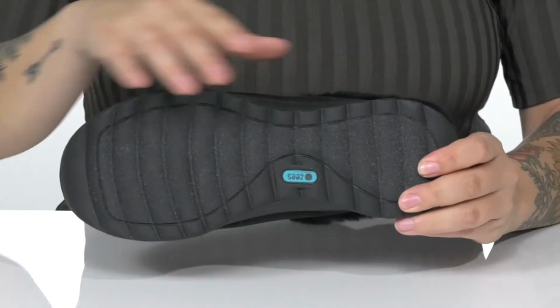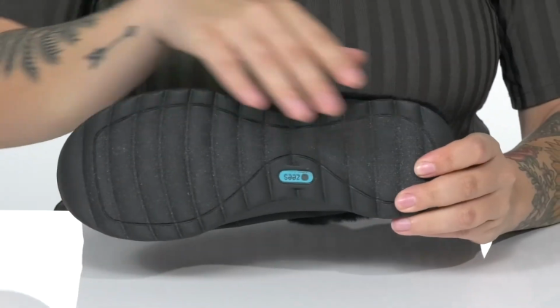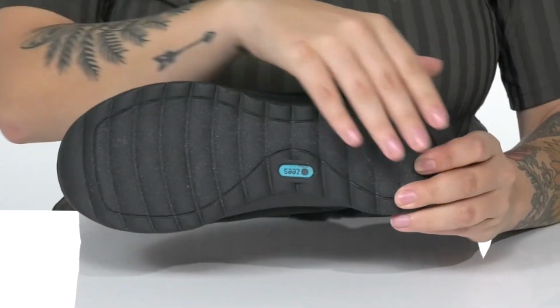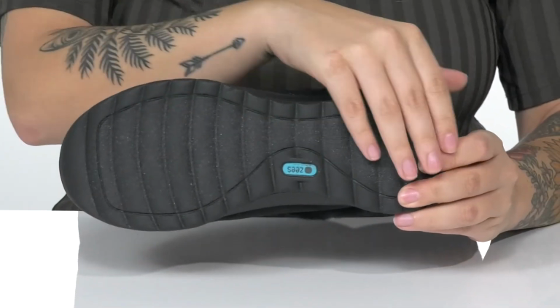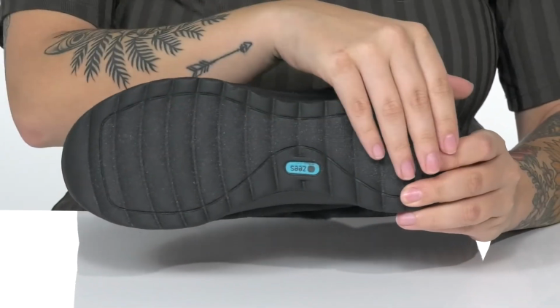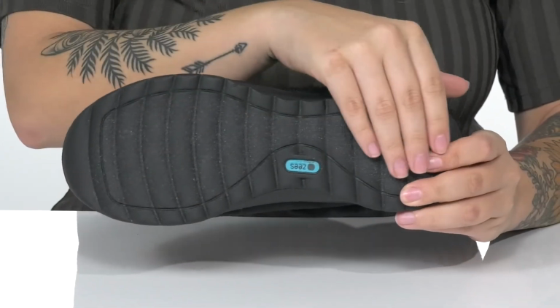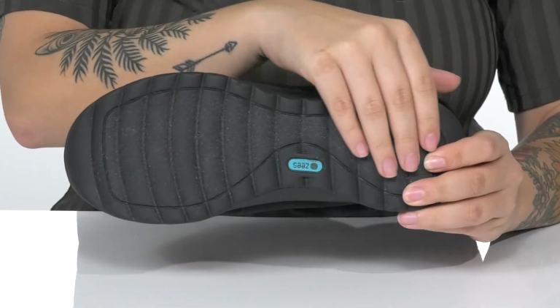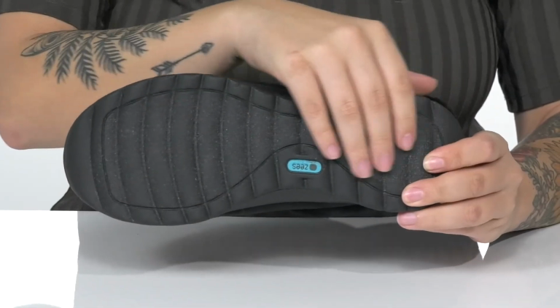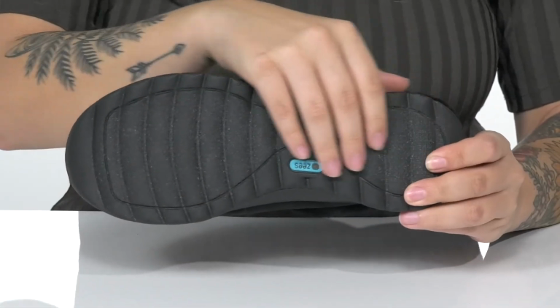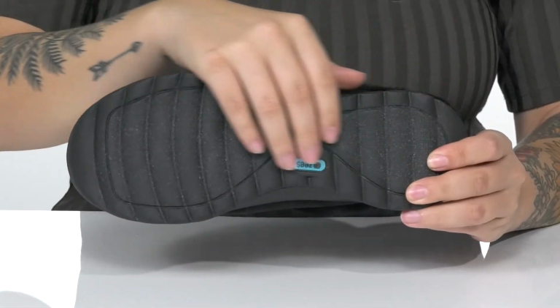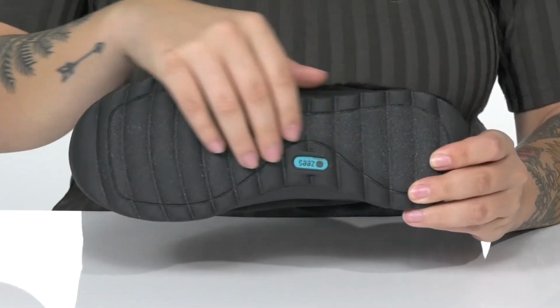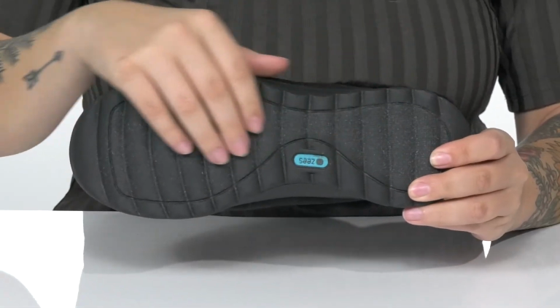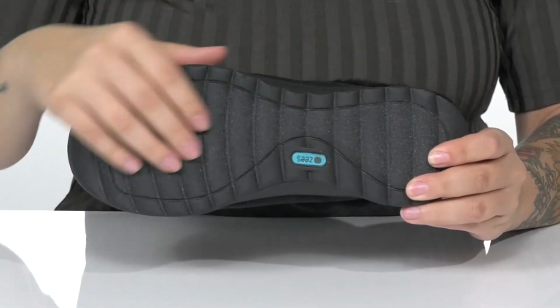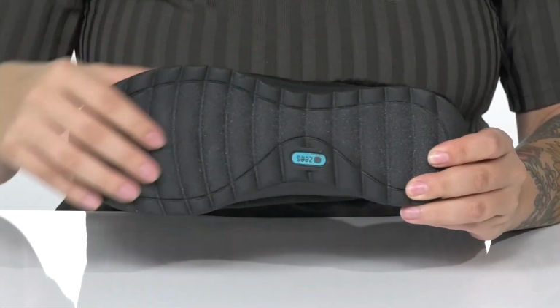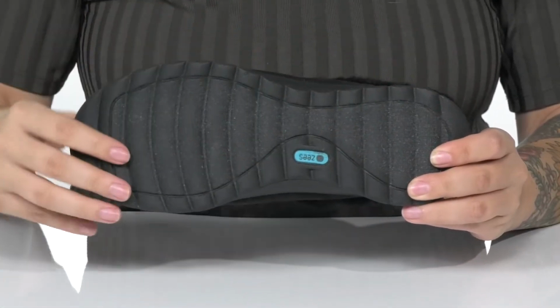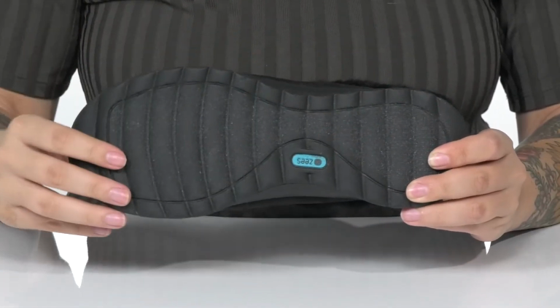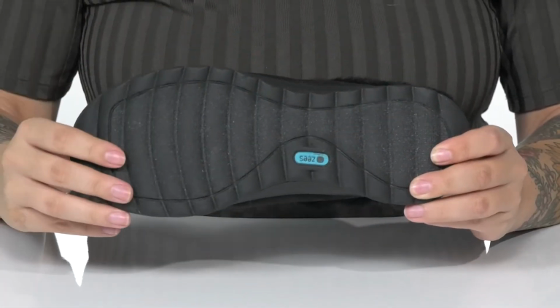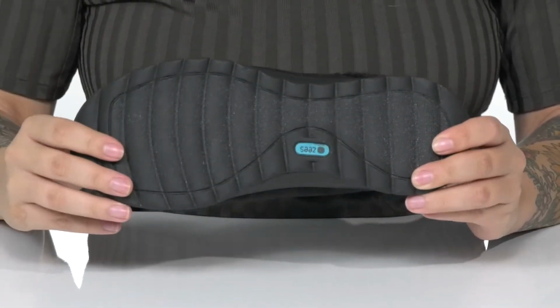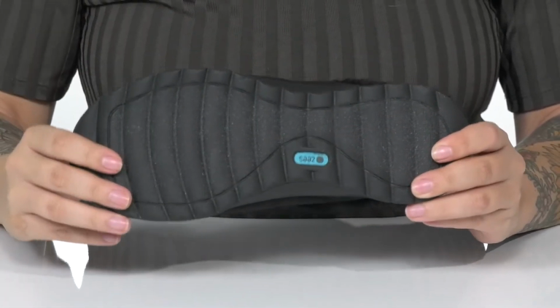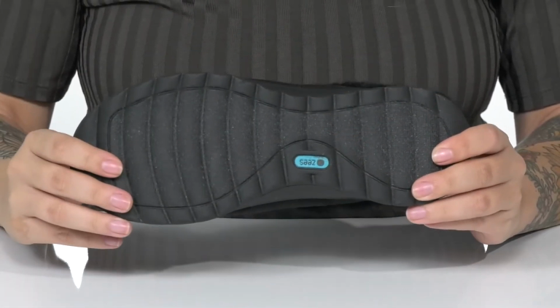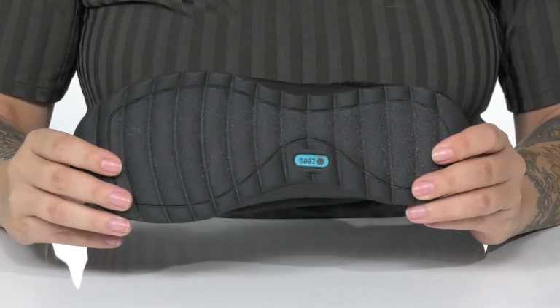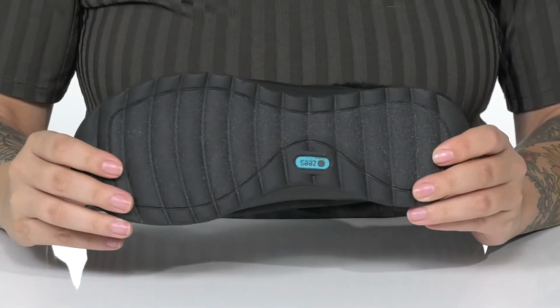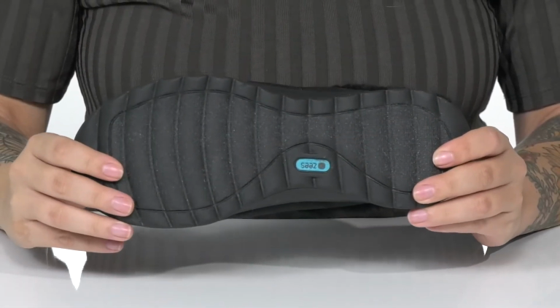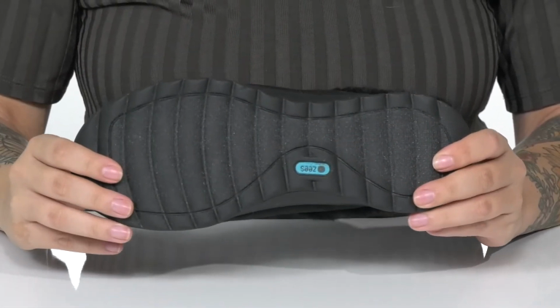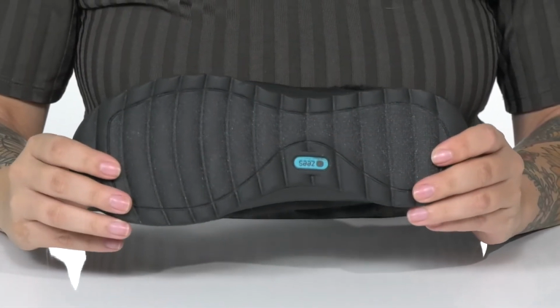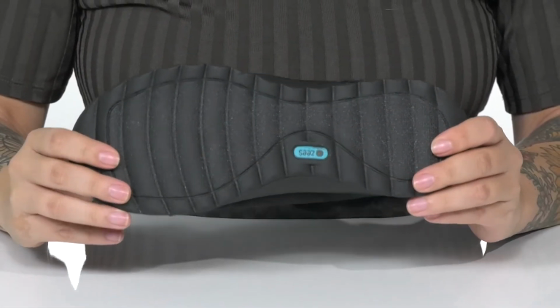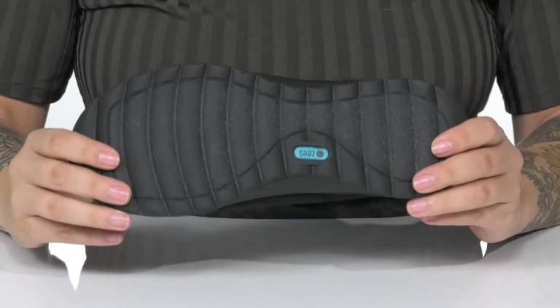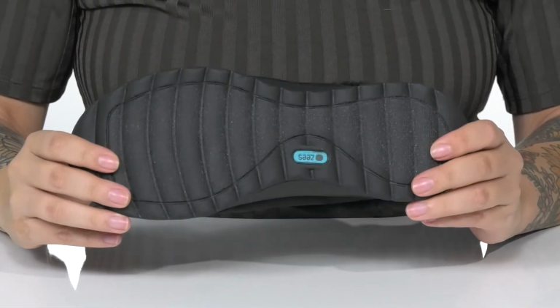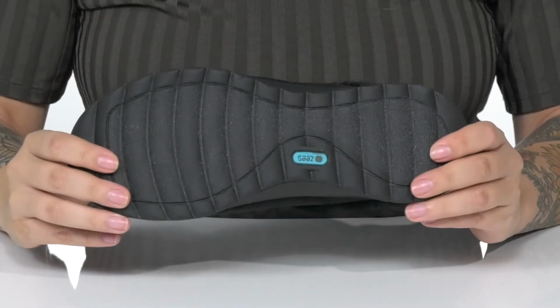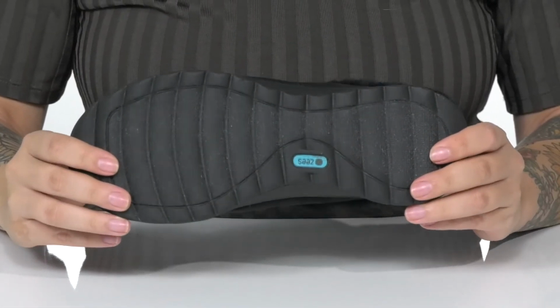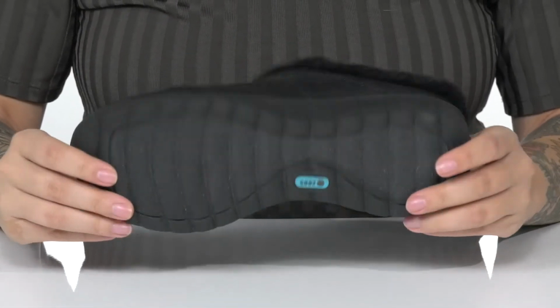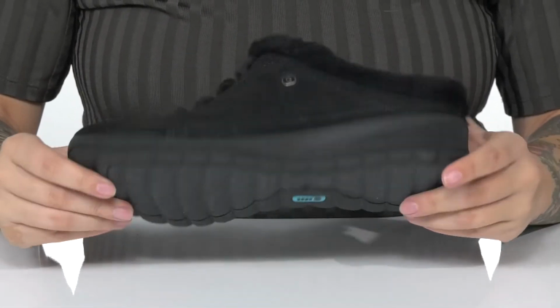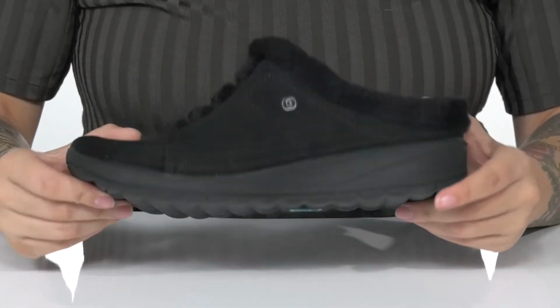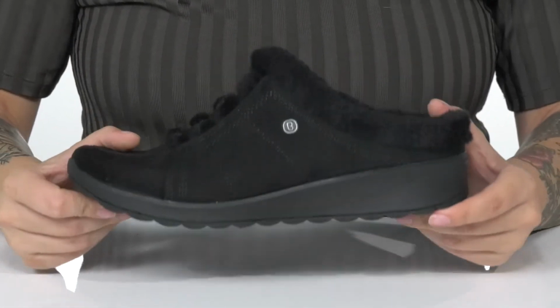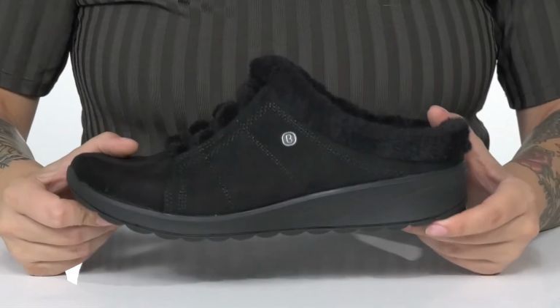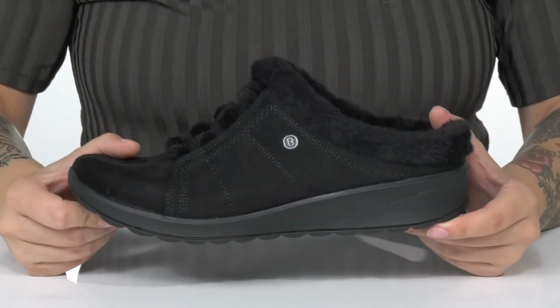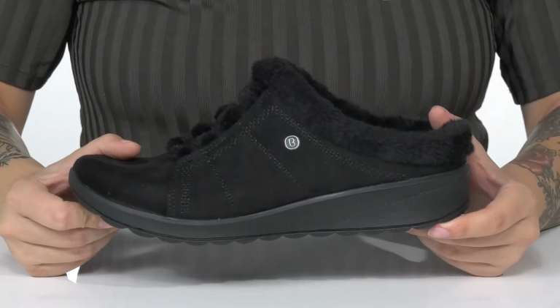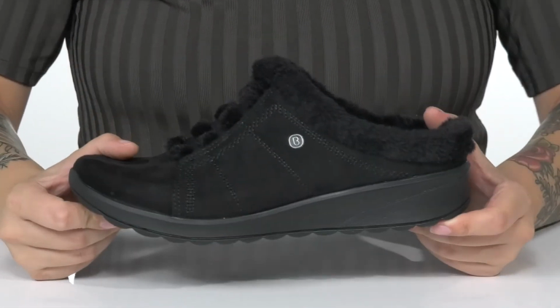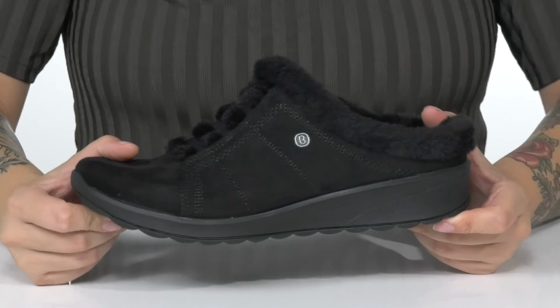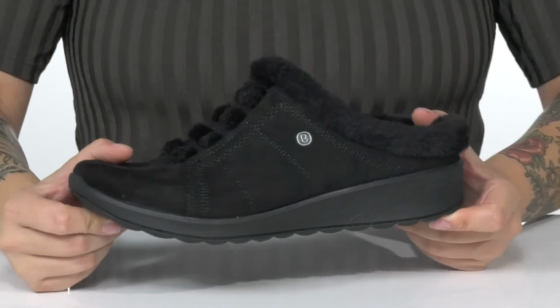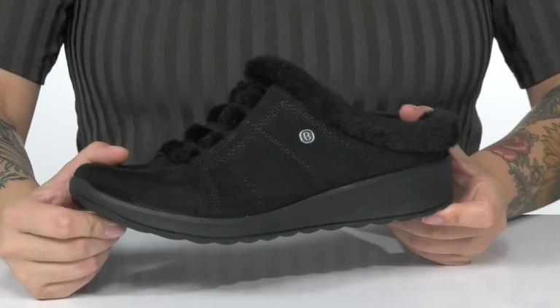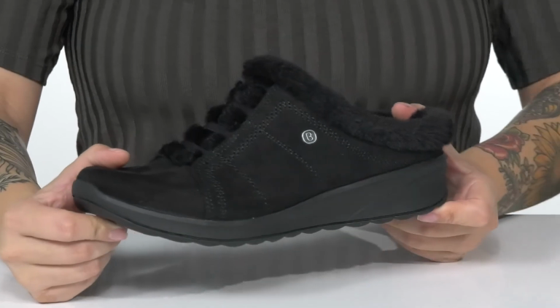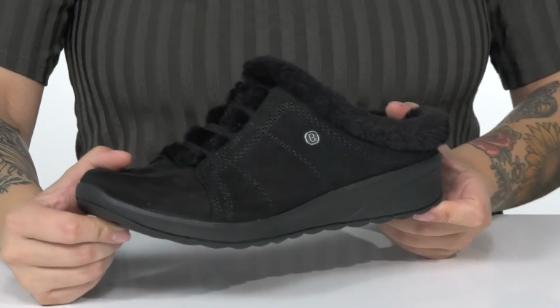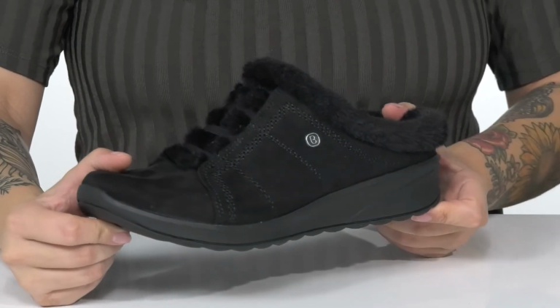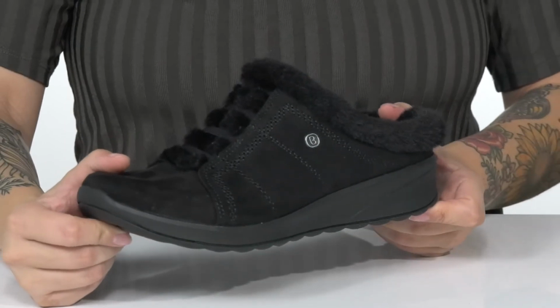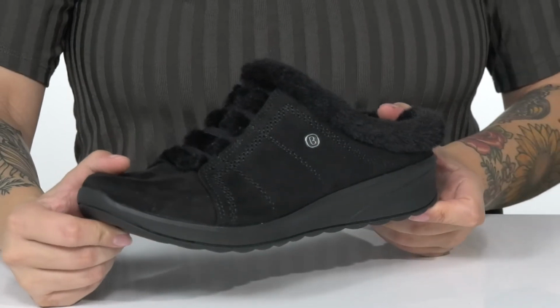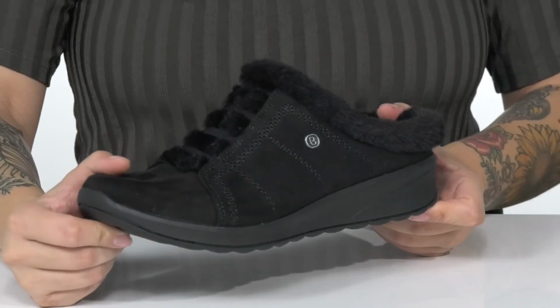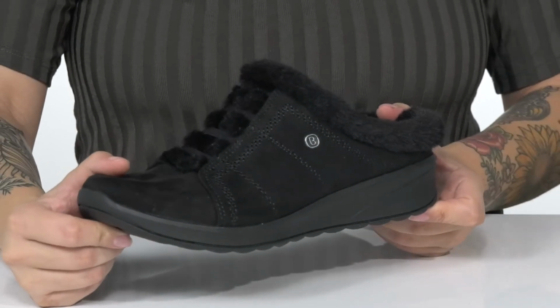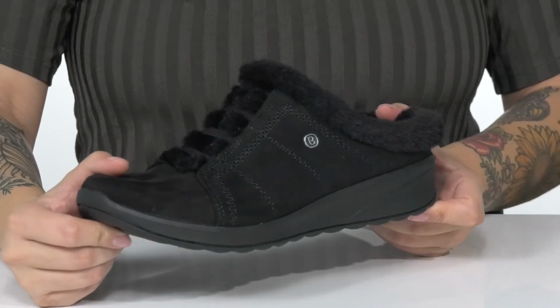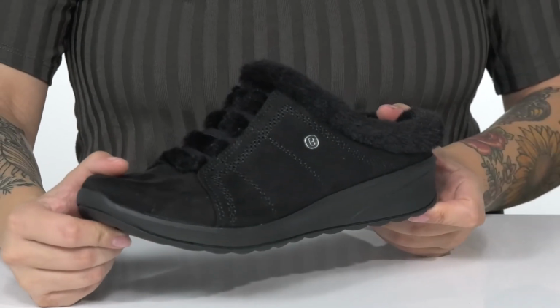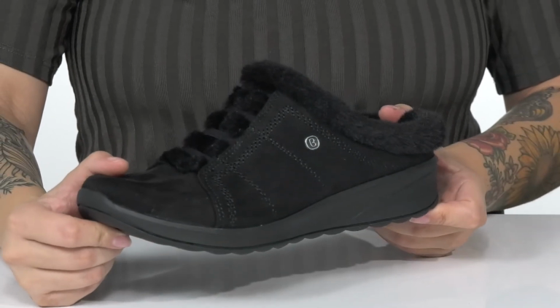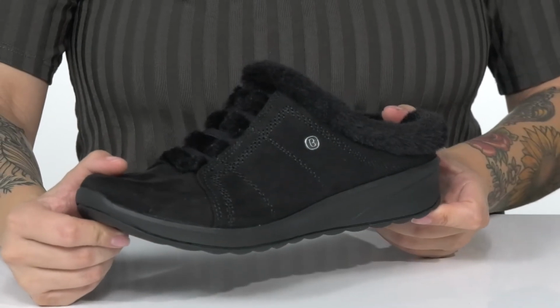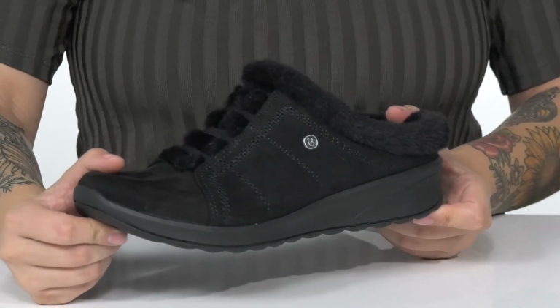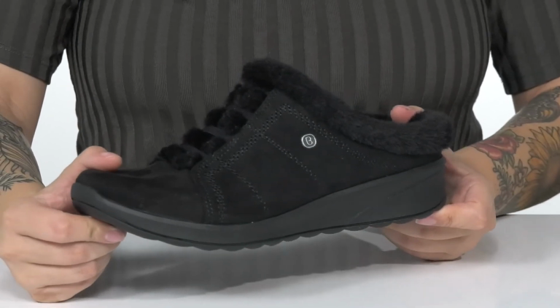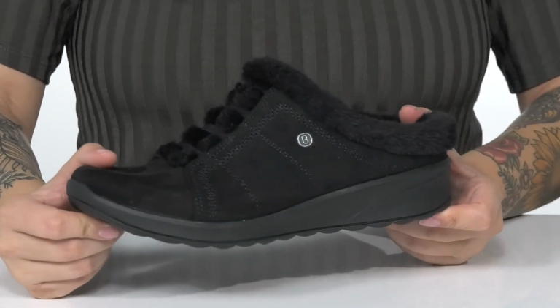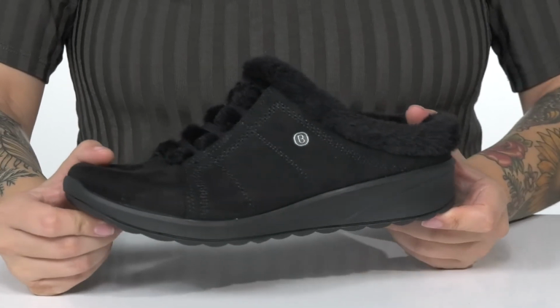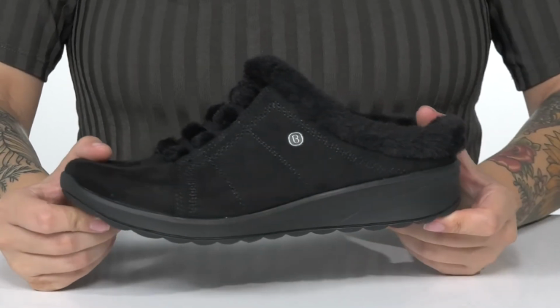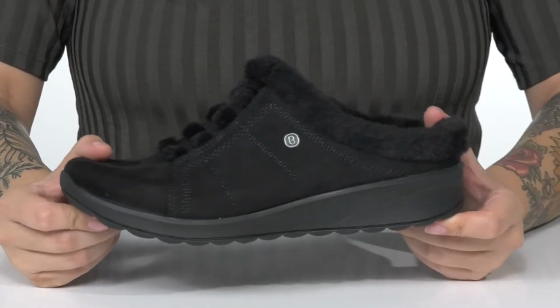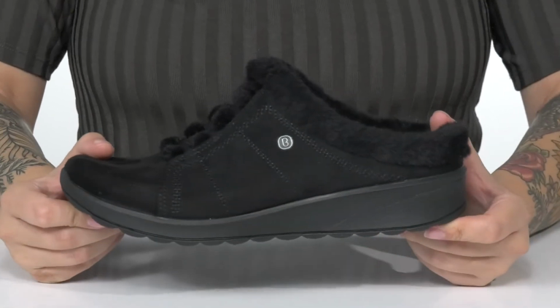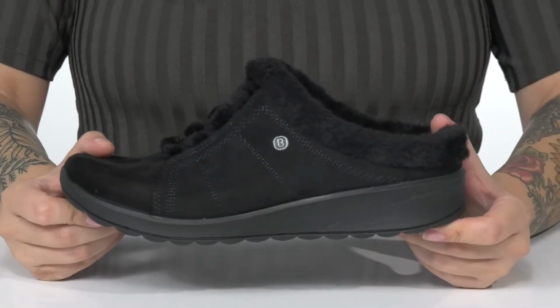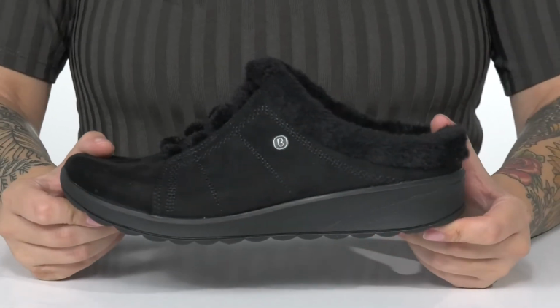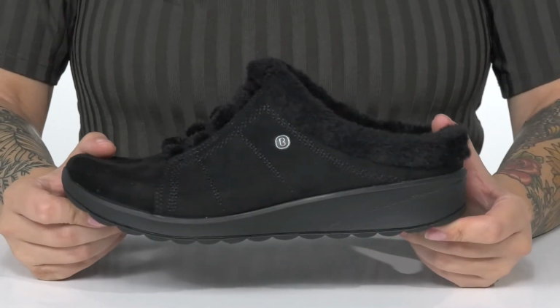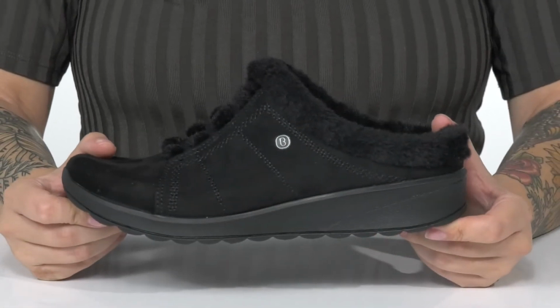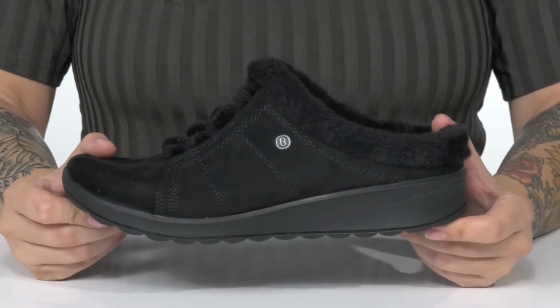Underneath is a molded low-density EVA outsole that is textured for traction. And I think these would pair very well with some joggers.